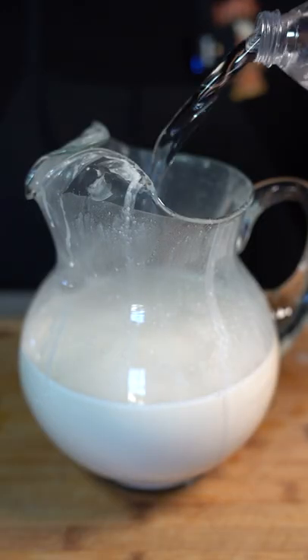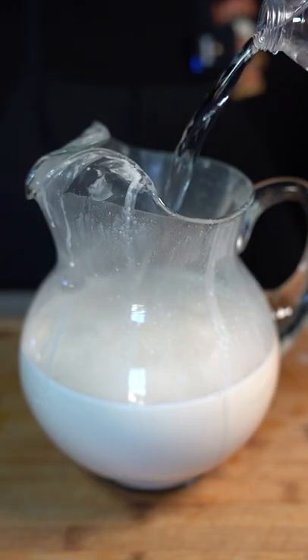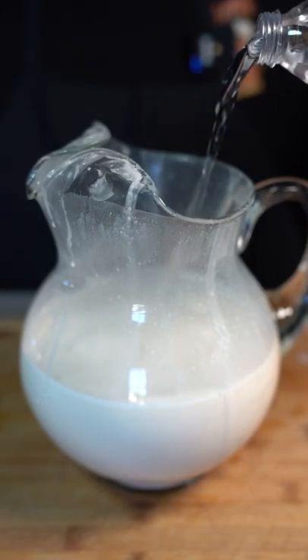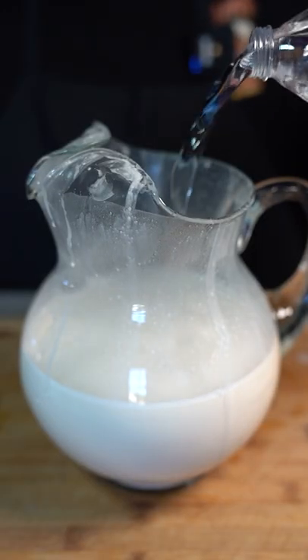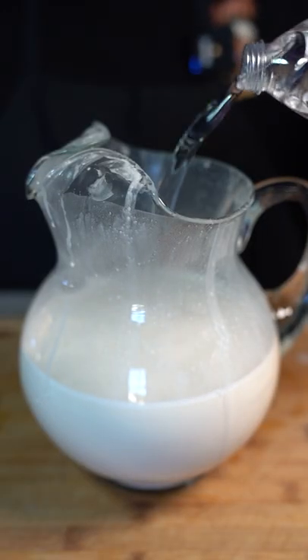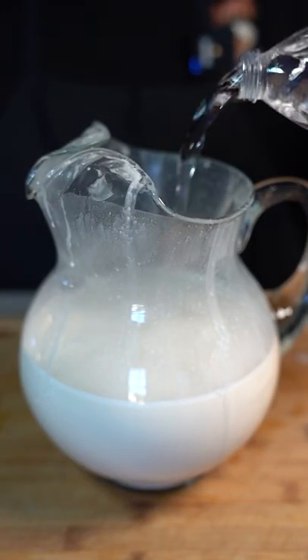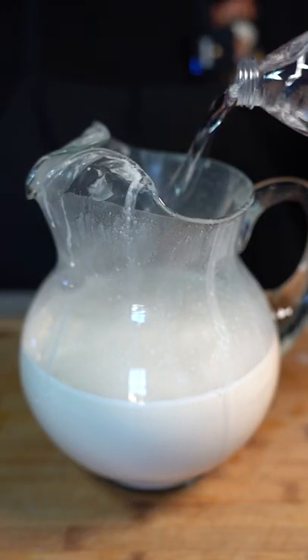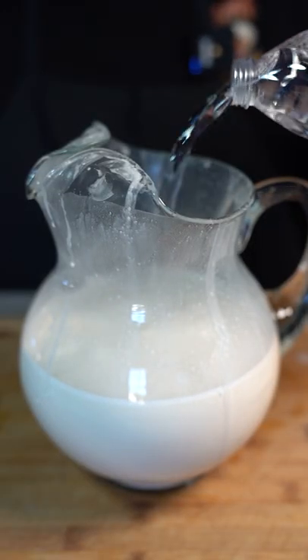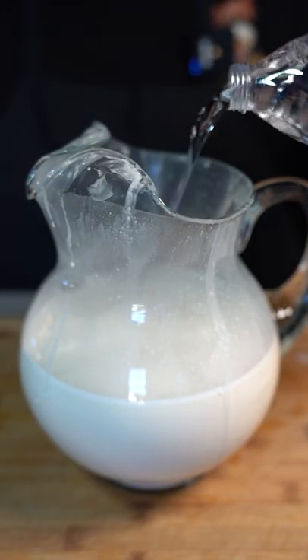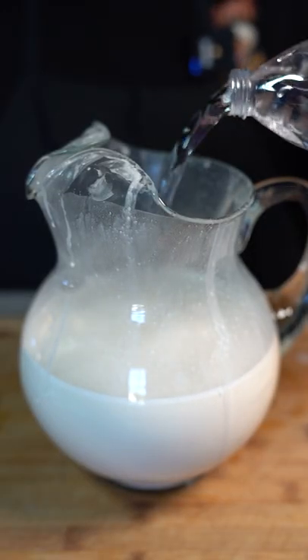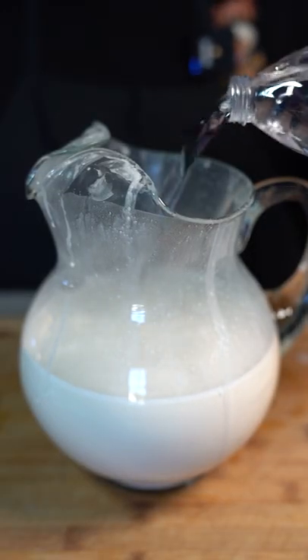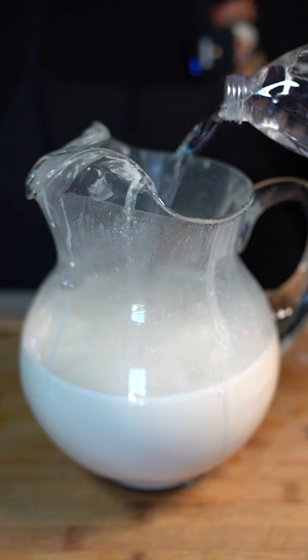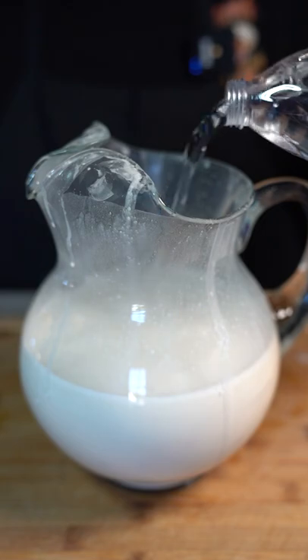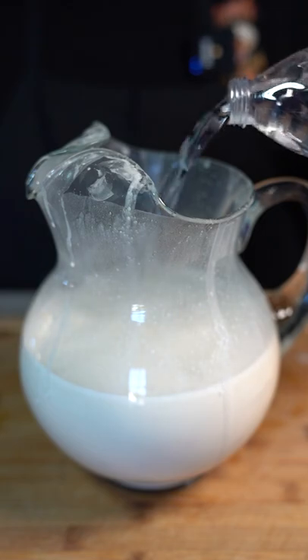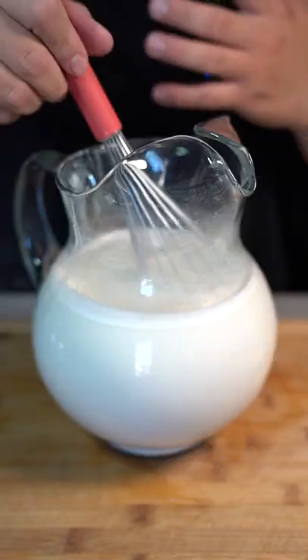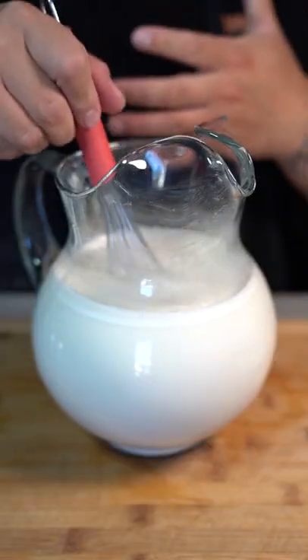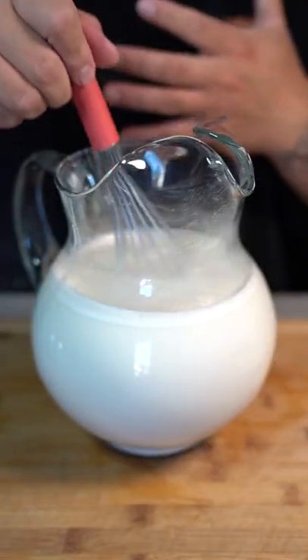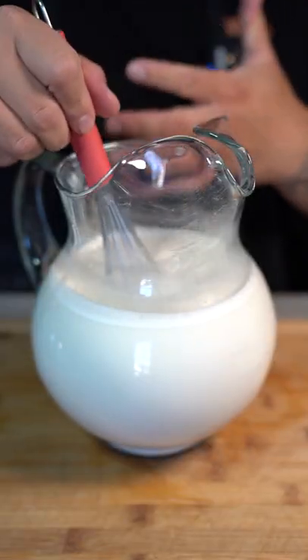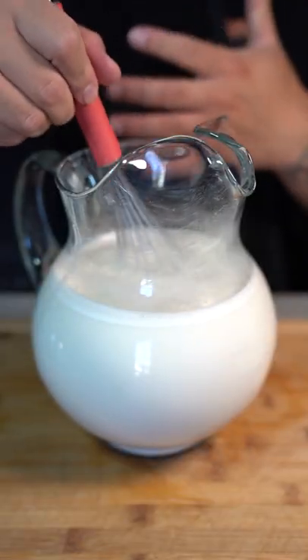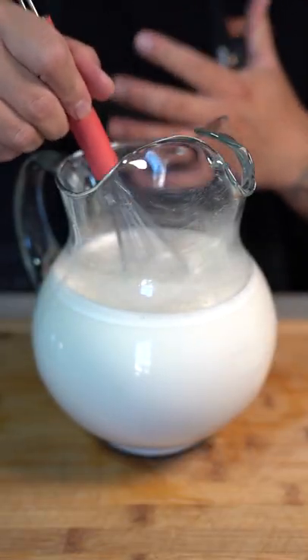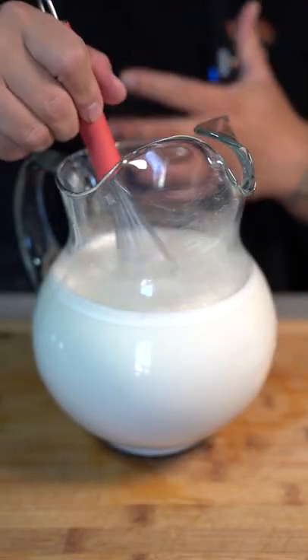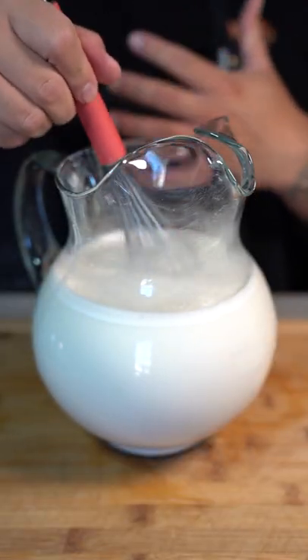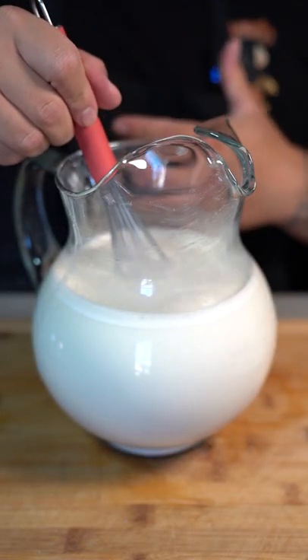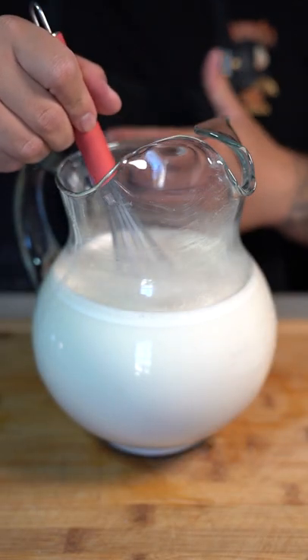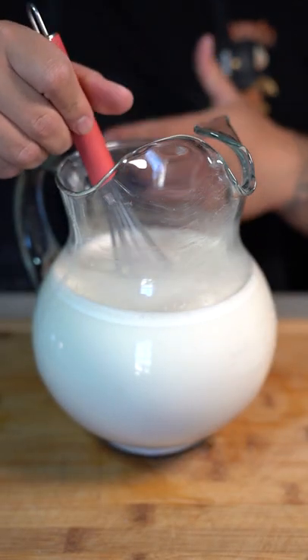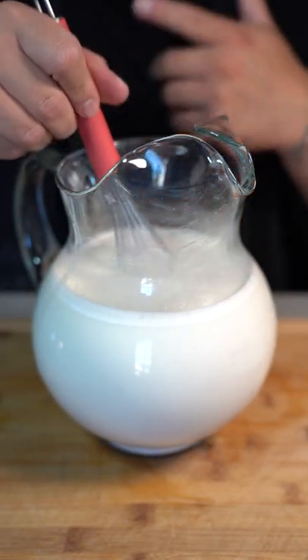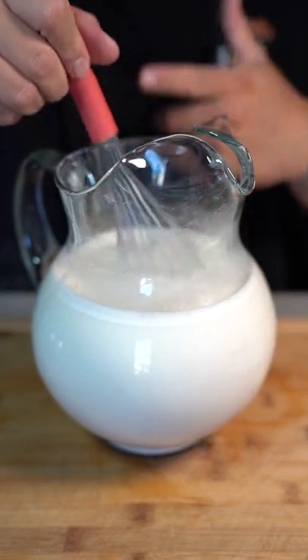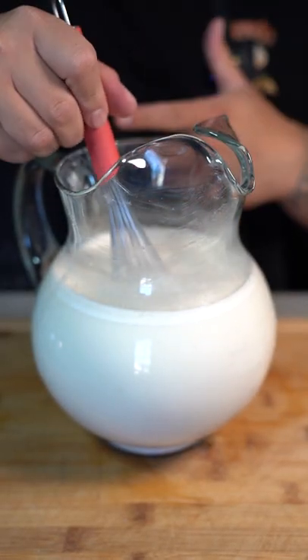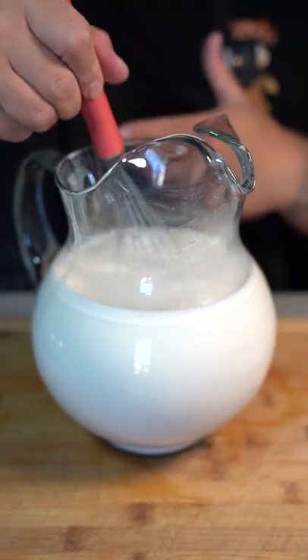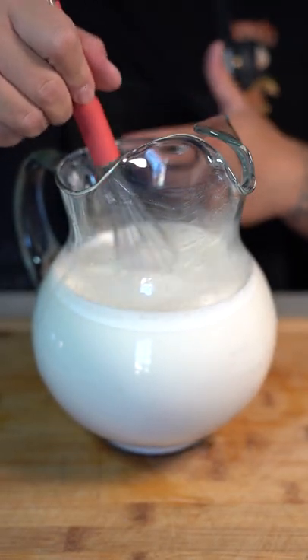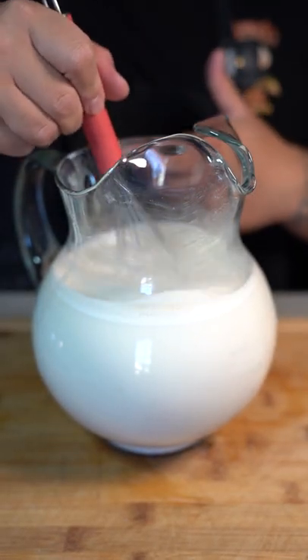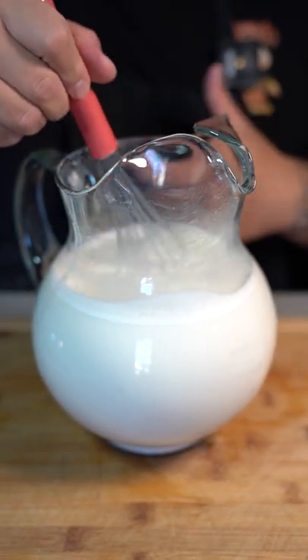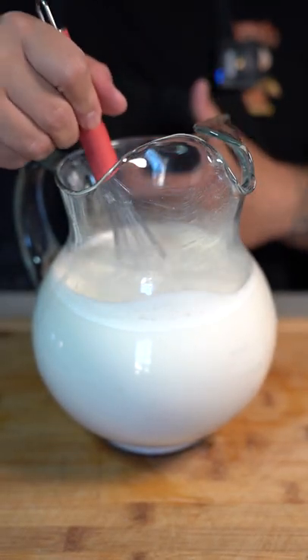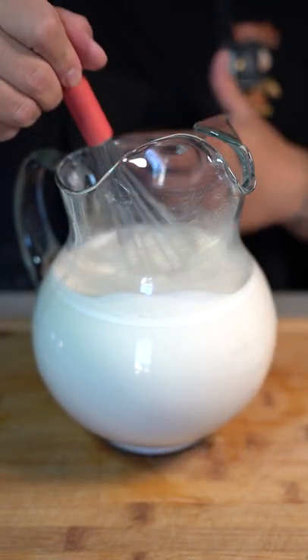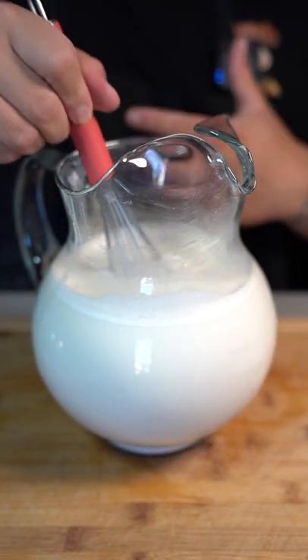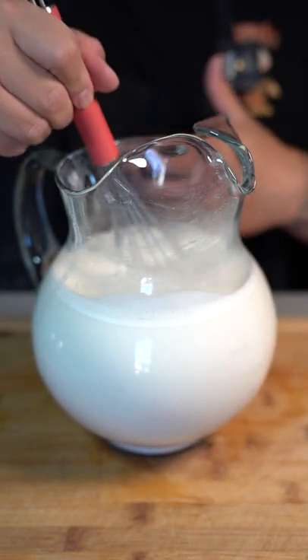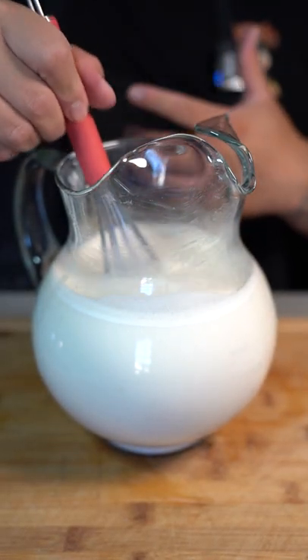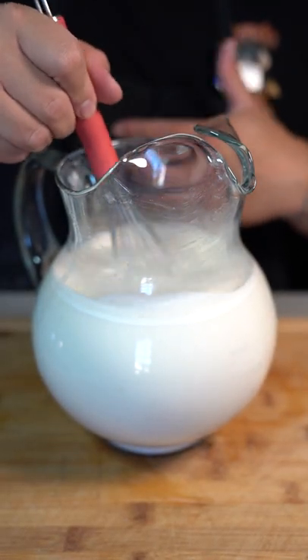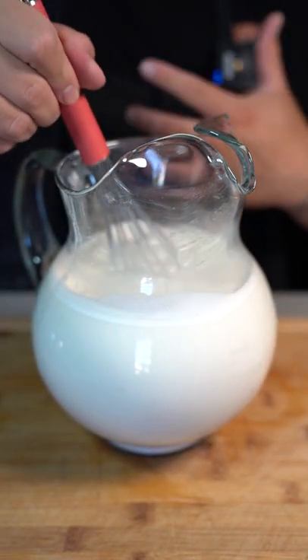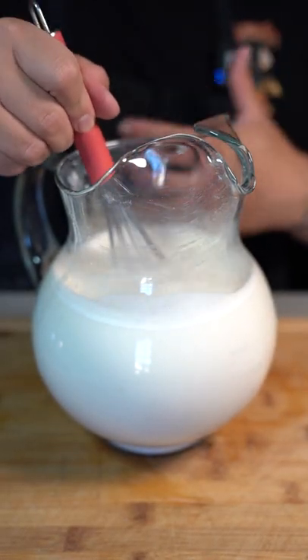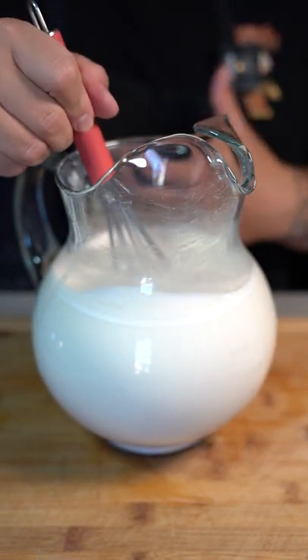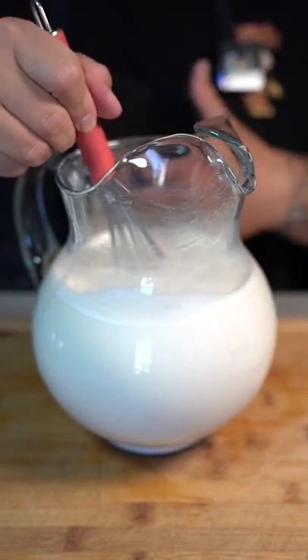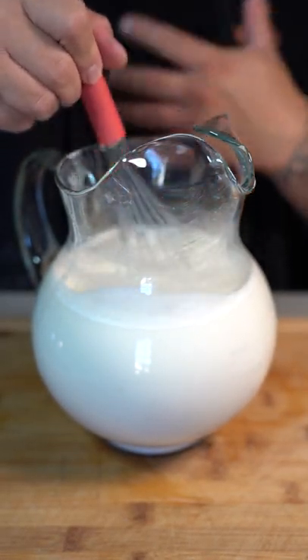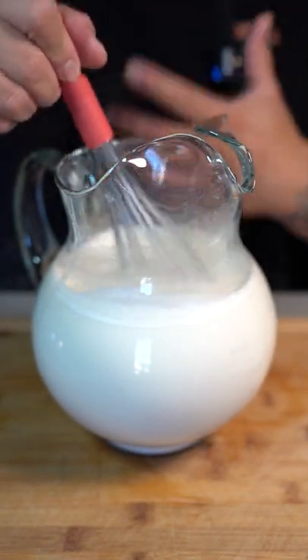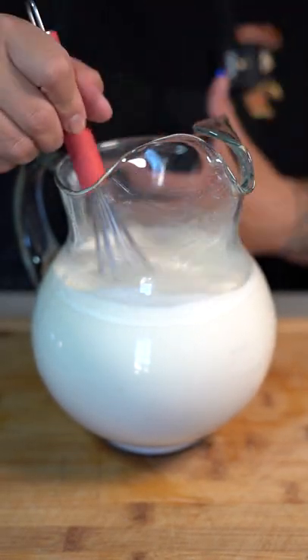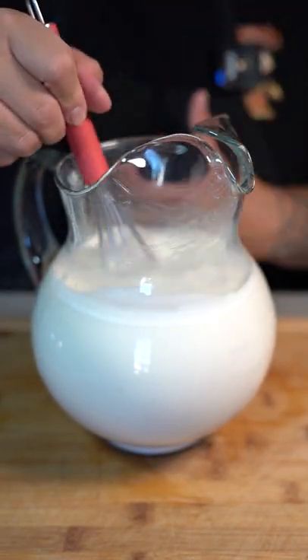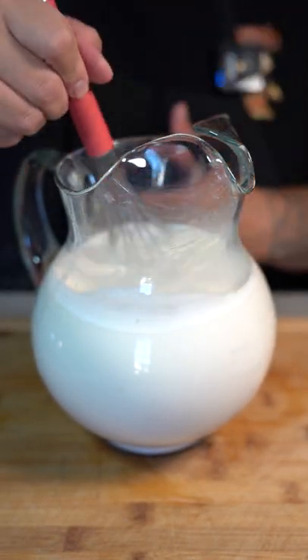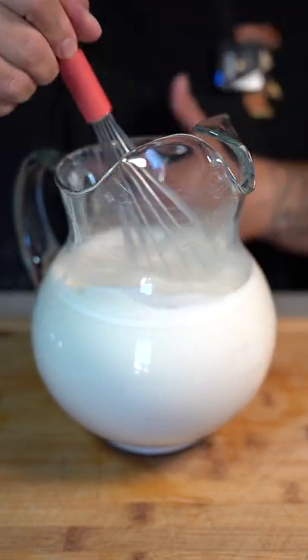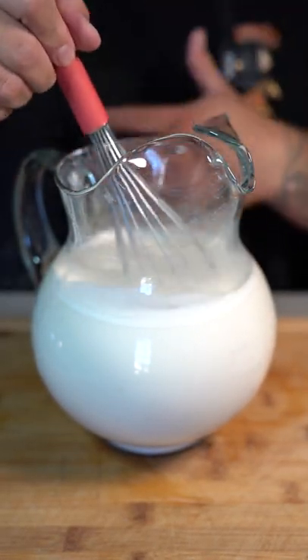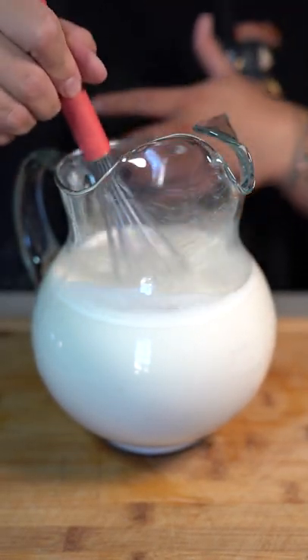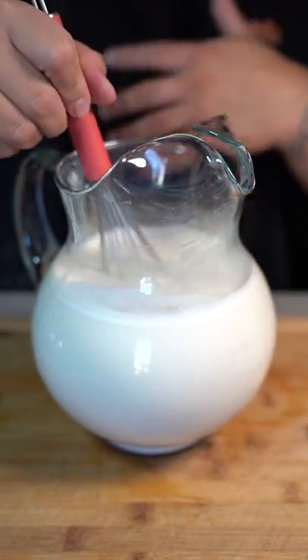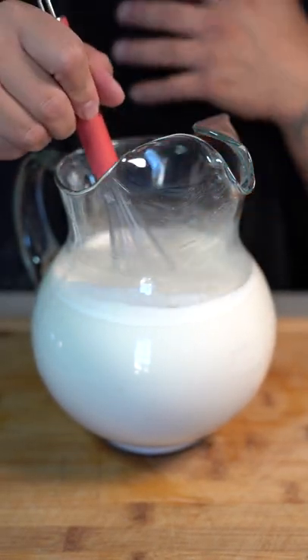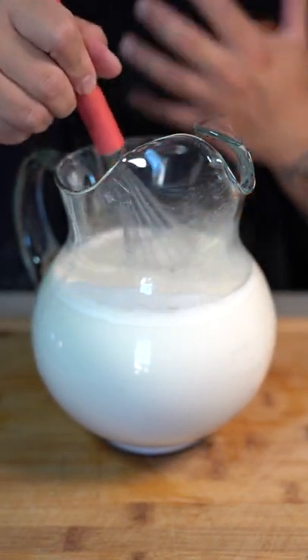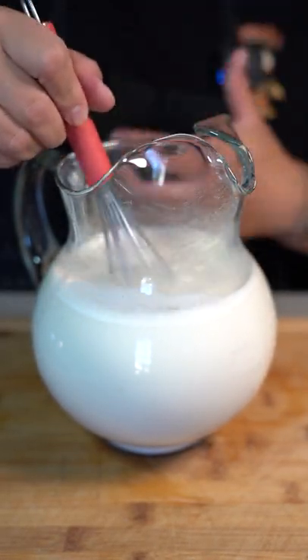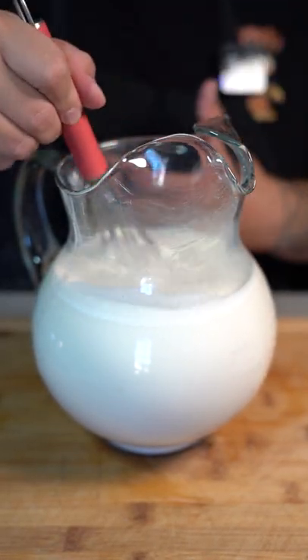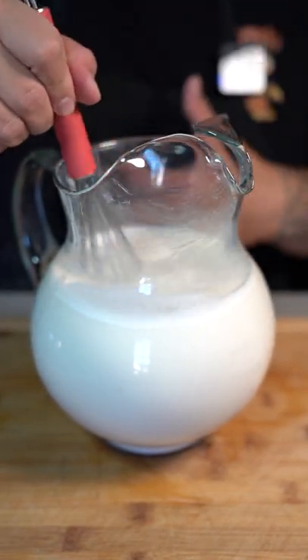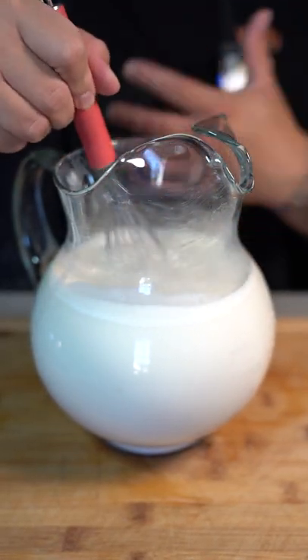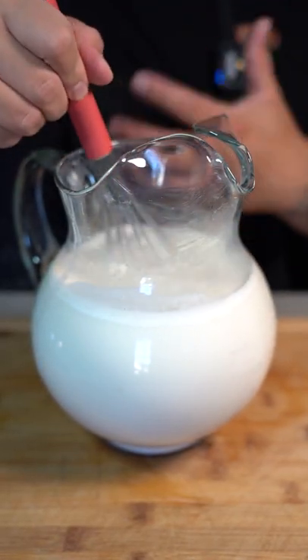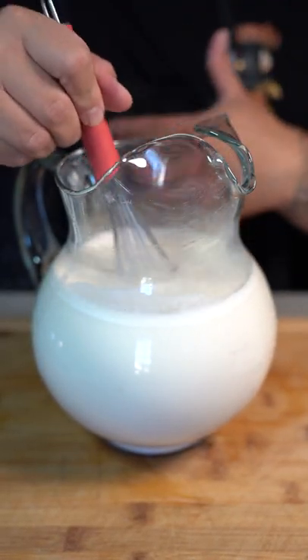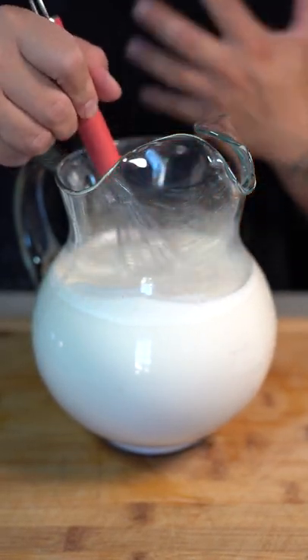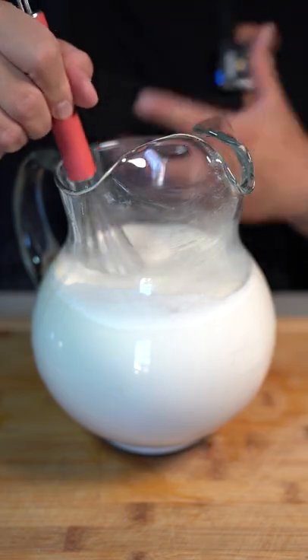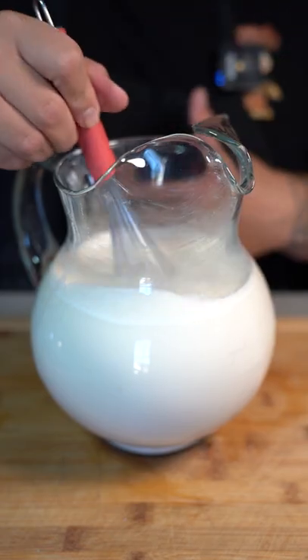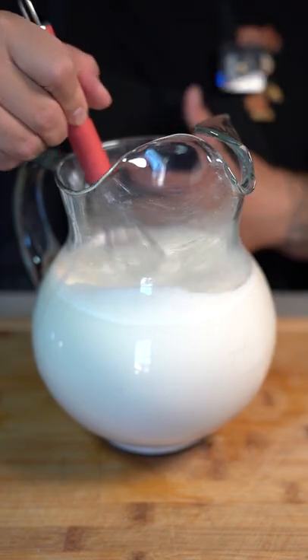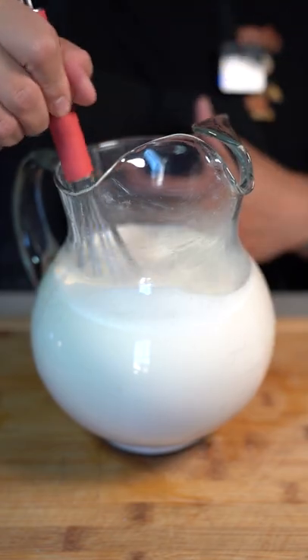Now fill the pitcher with some more water. And now is the perfect time to check for sweetness. If you want to add some sugar, add some sugar — or add some honey or even some vanilla.